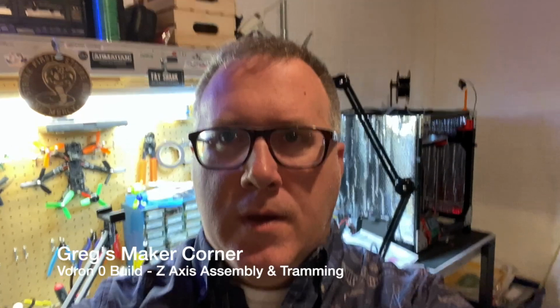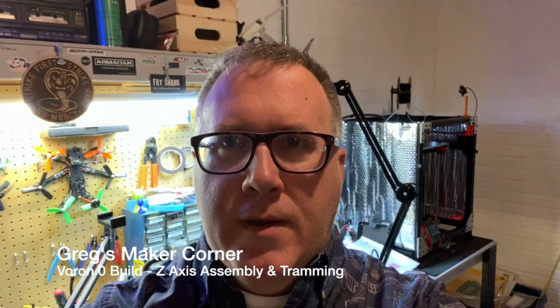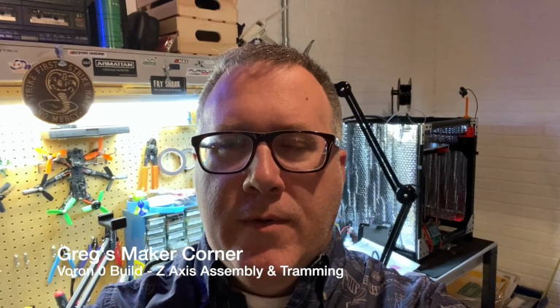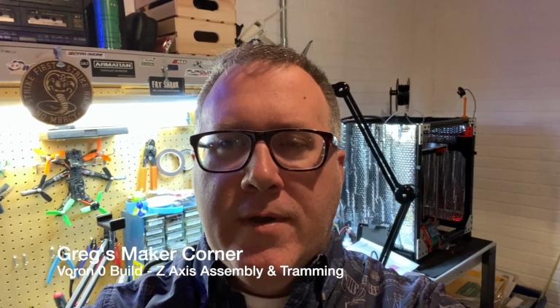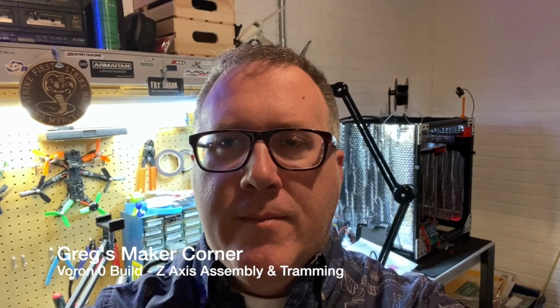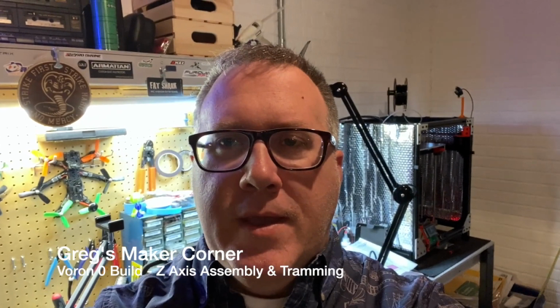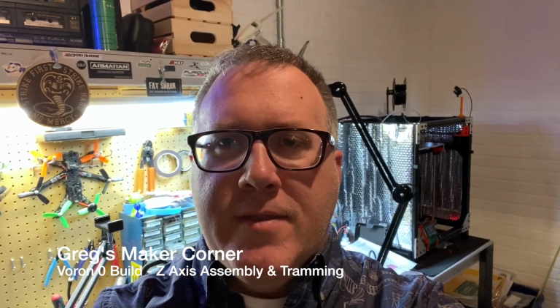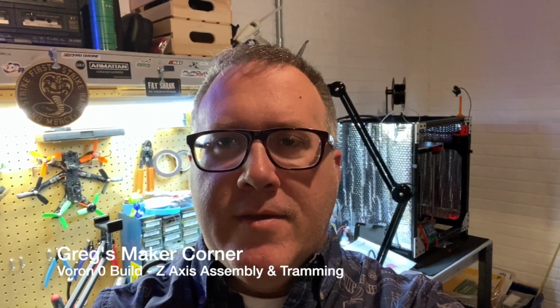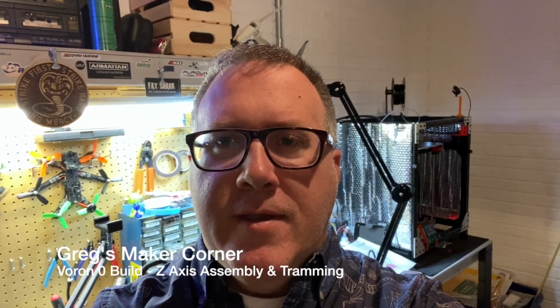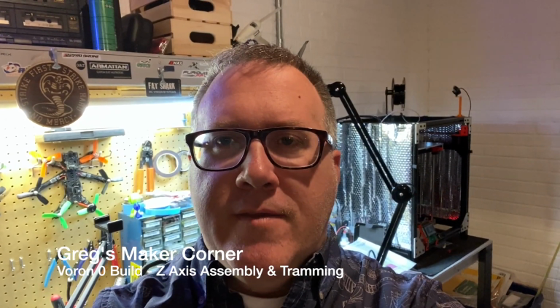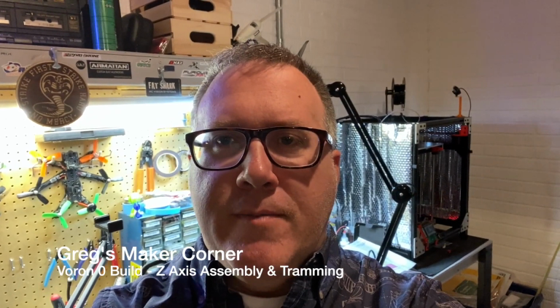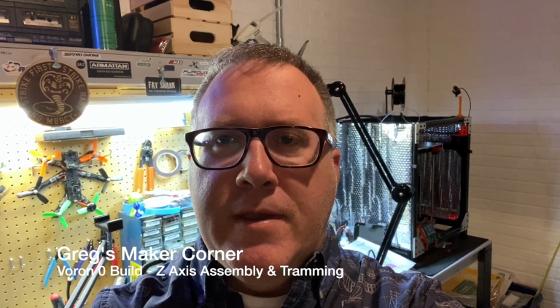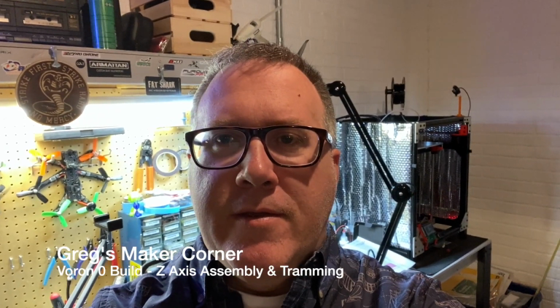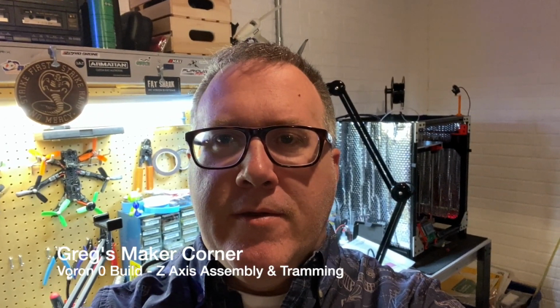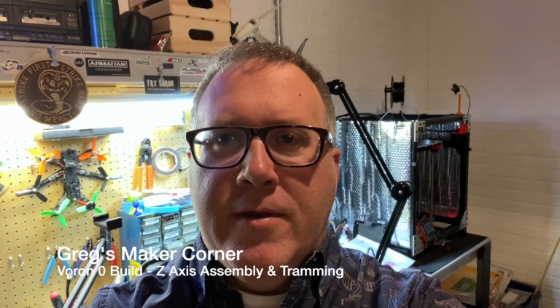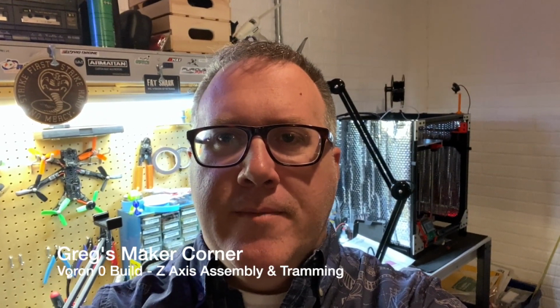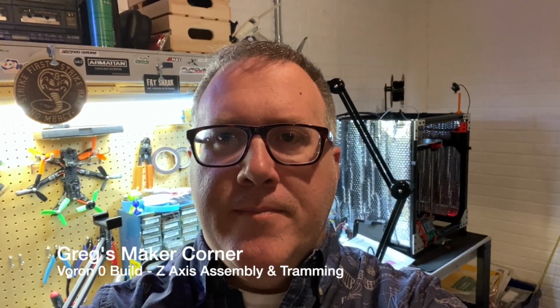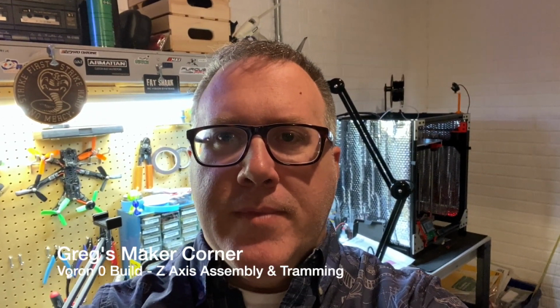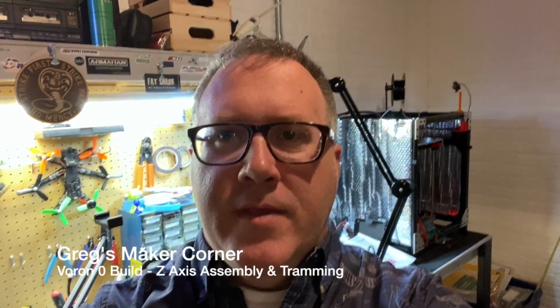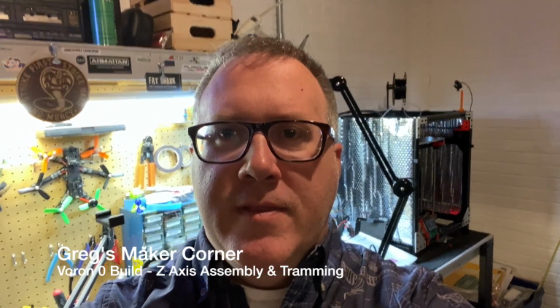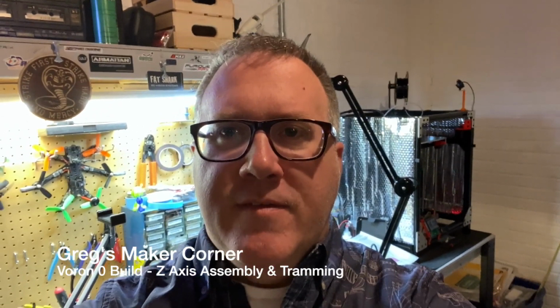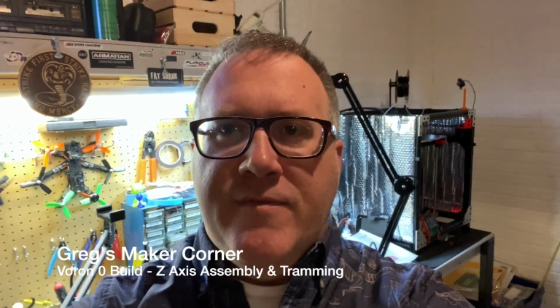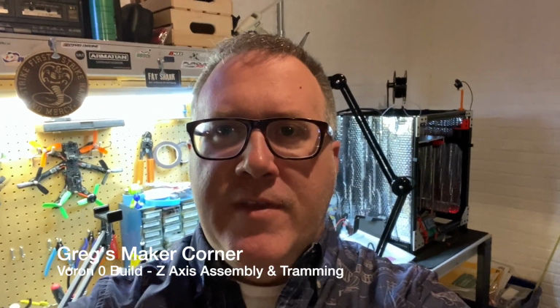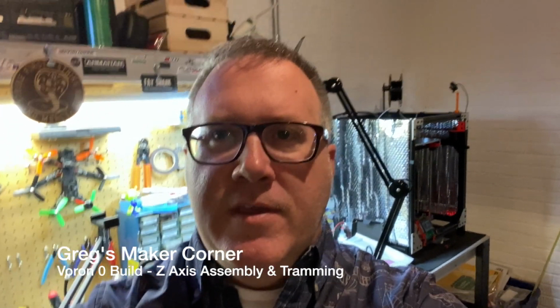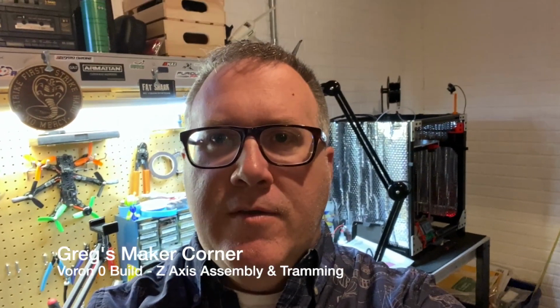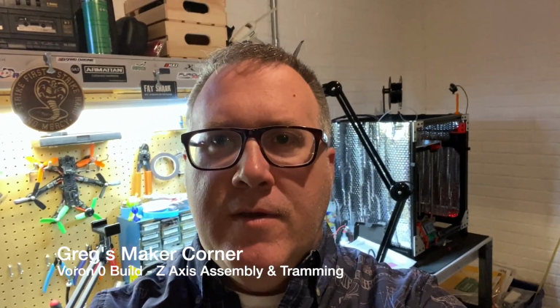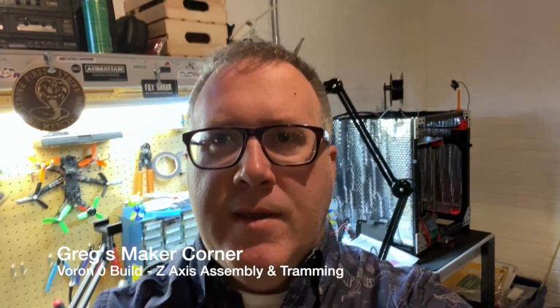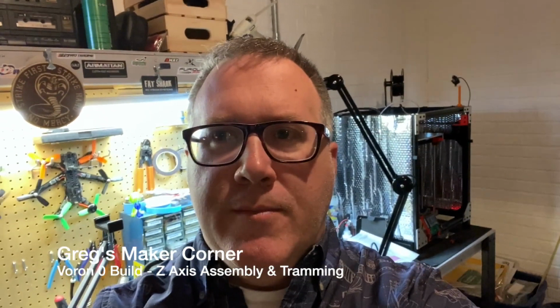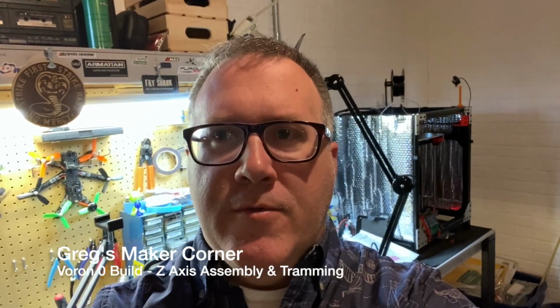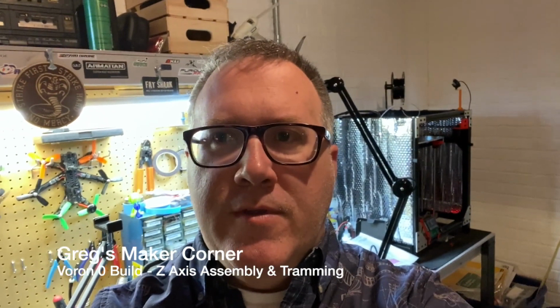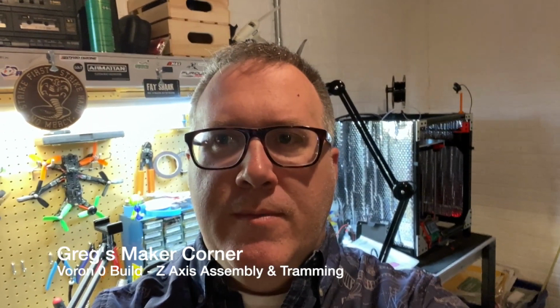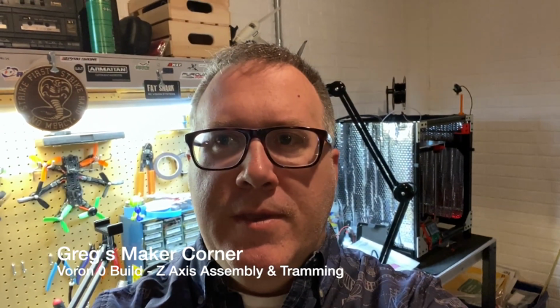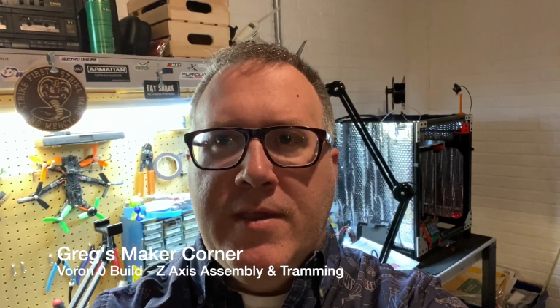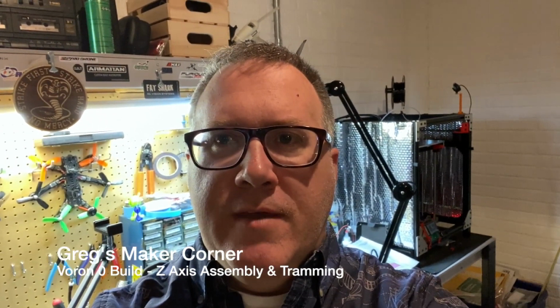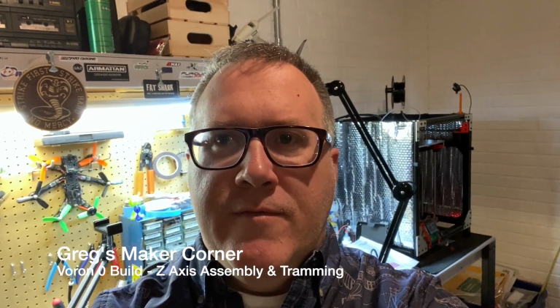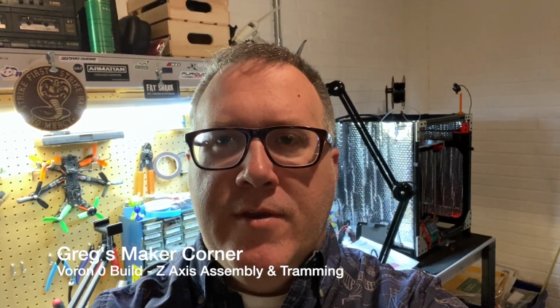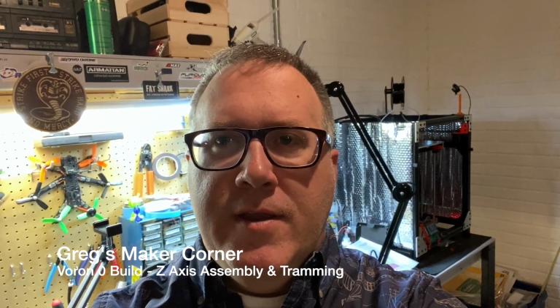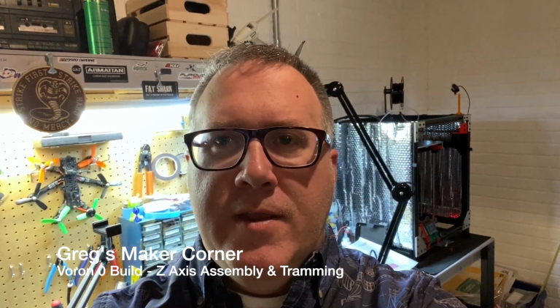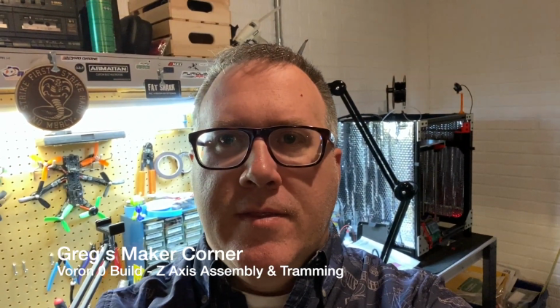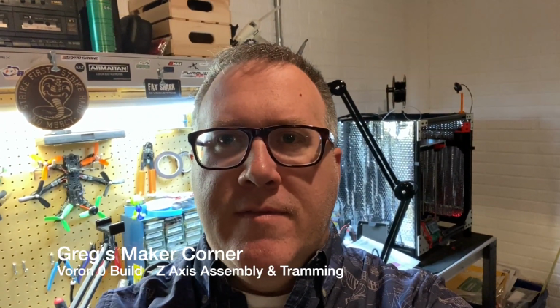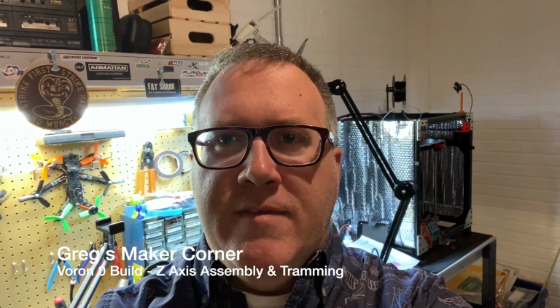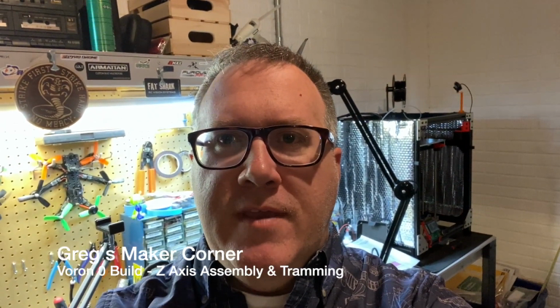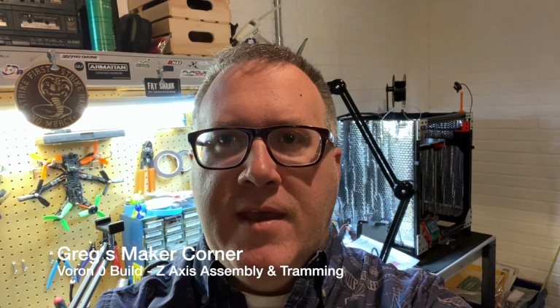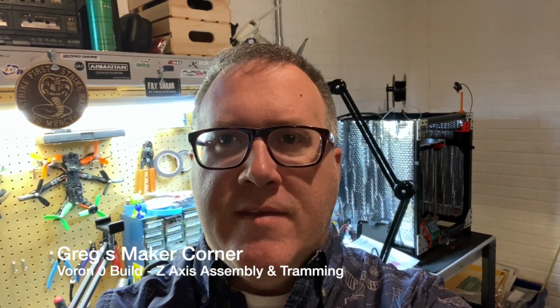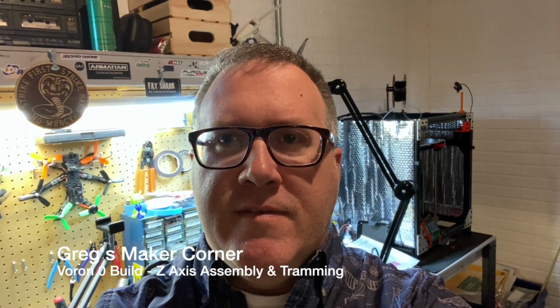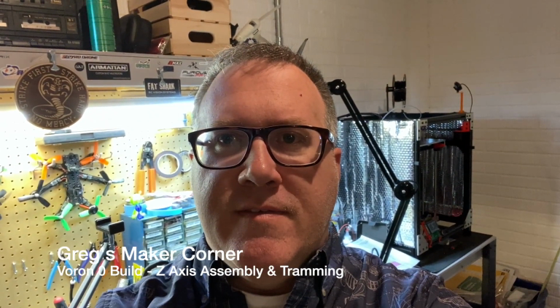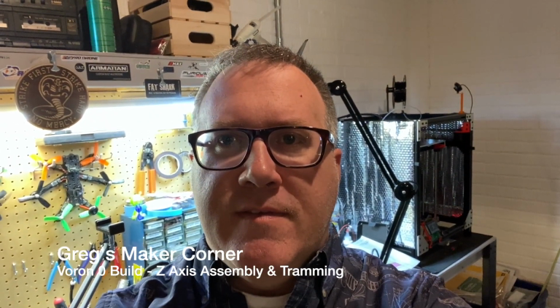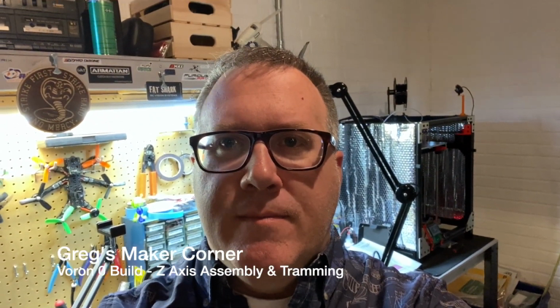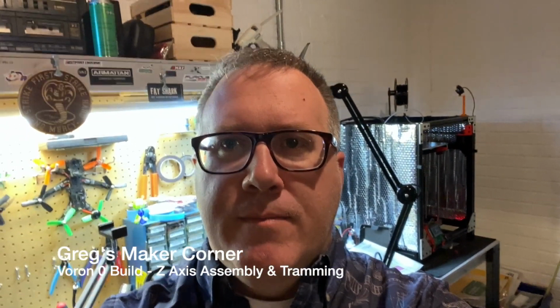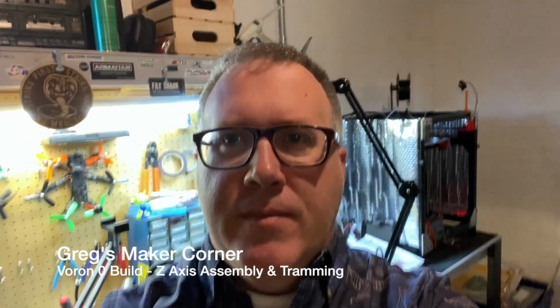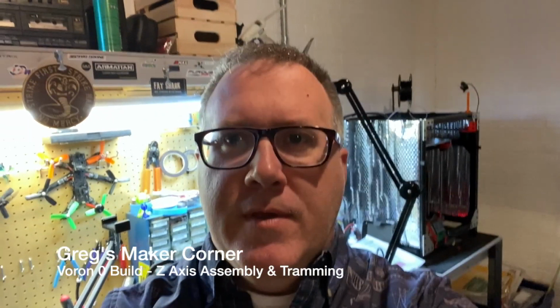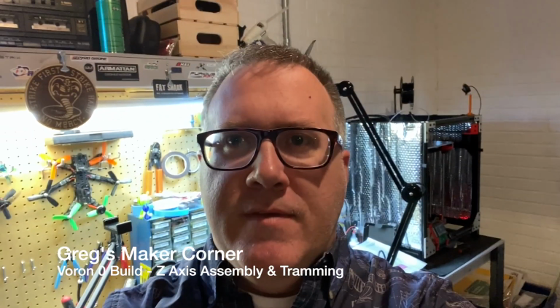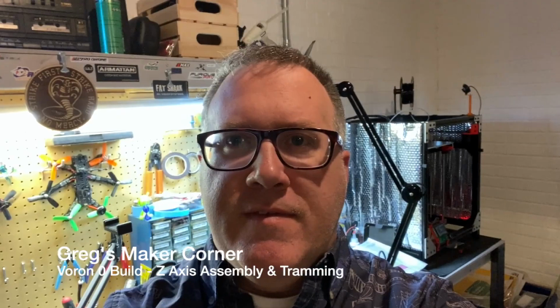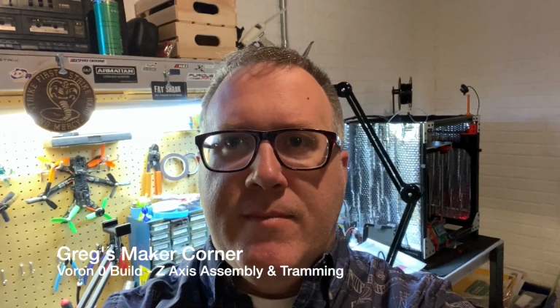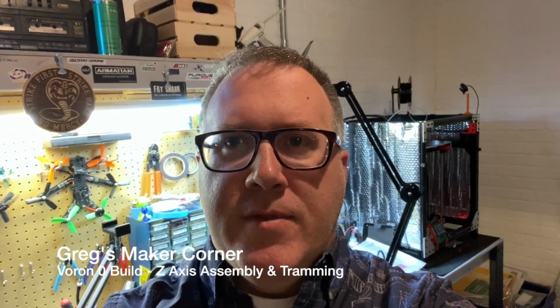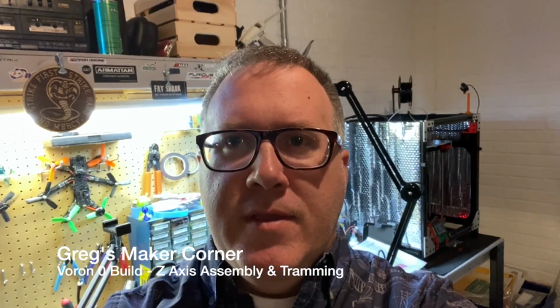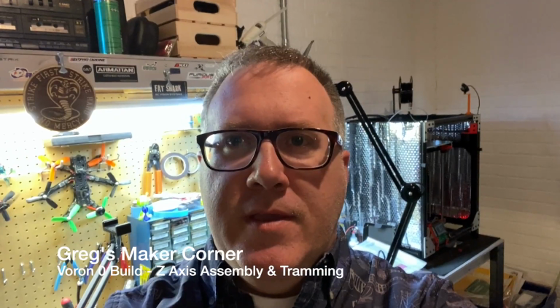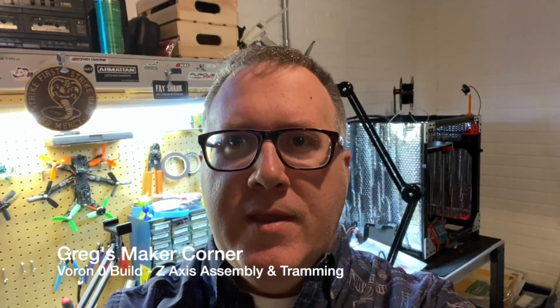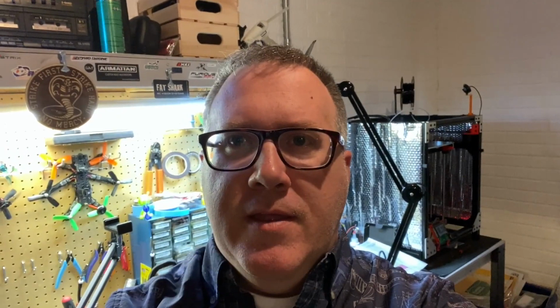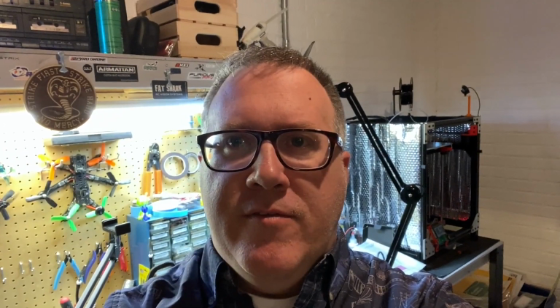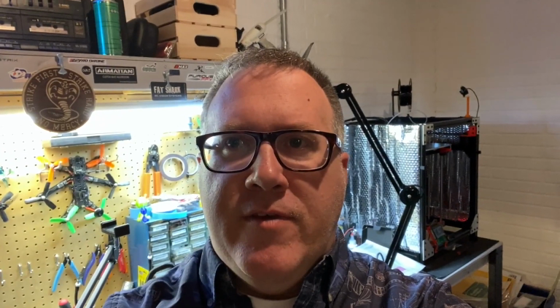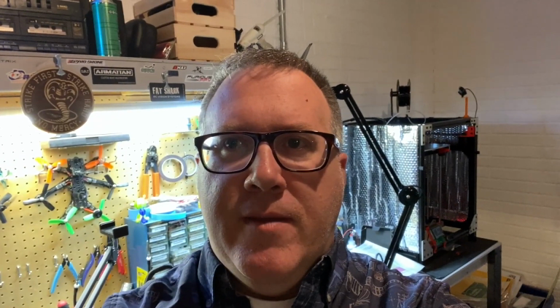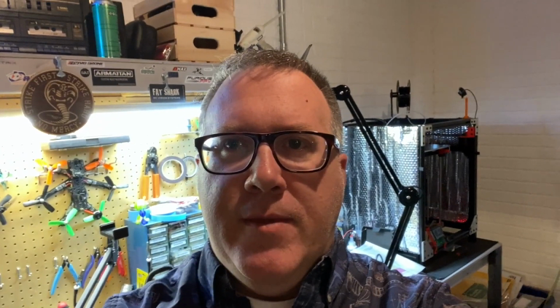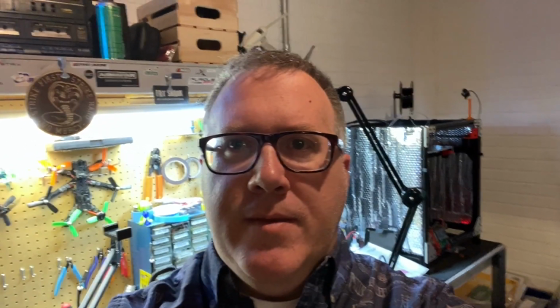Welcome back to Greg's Maker Corner. In this video, I'm going to be covering the Z-axis assembly and tramming.